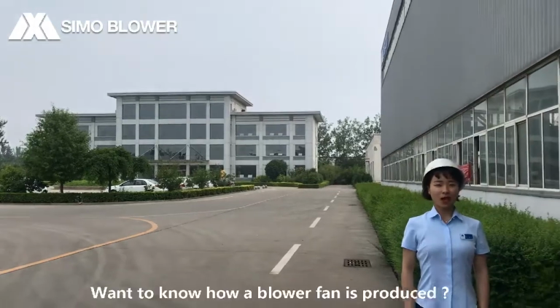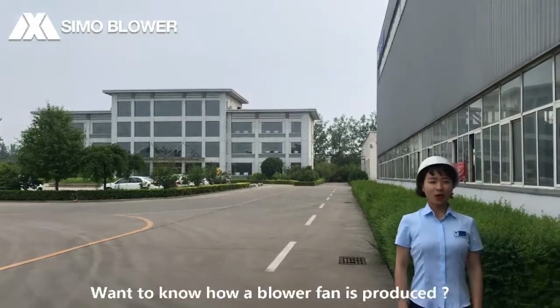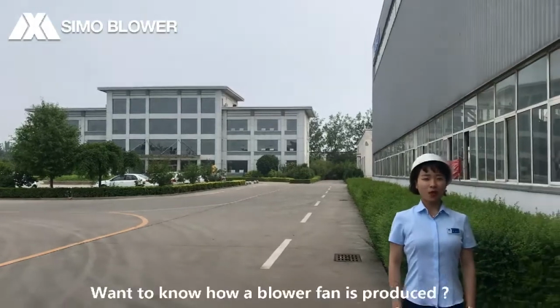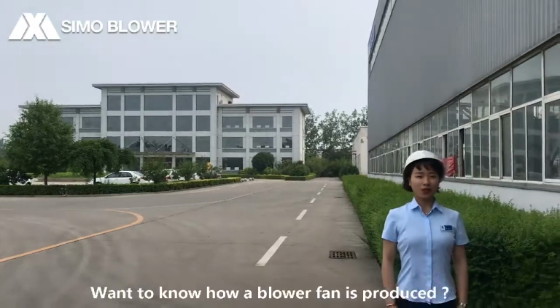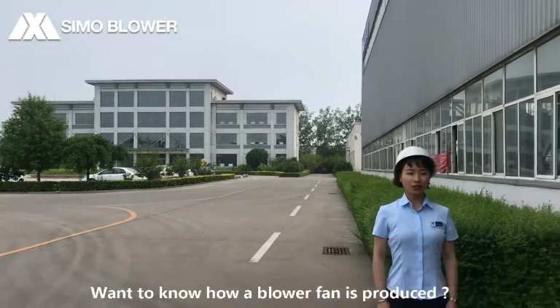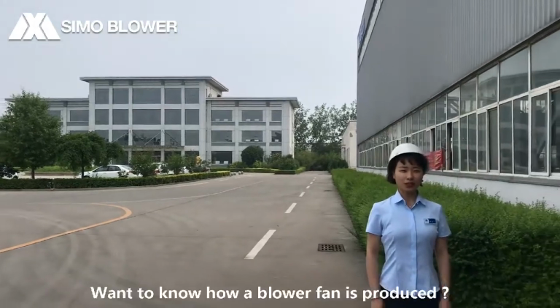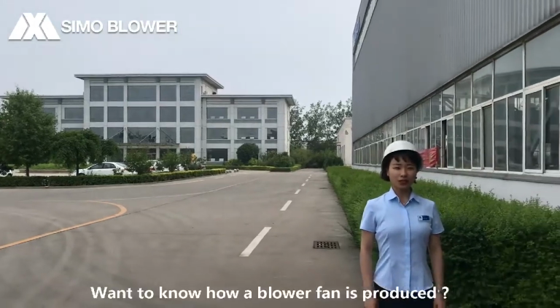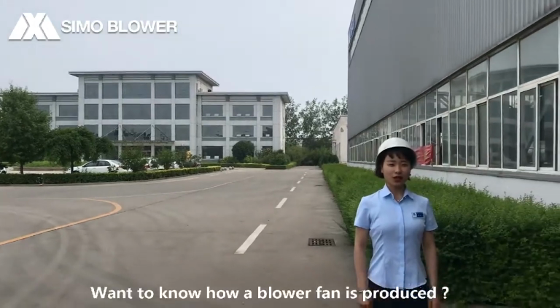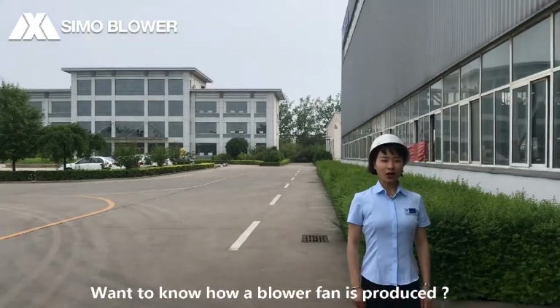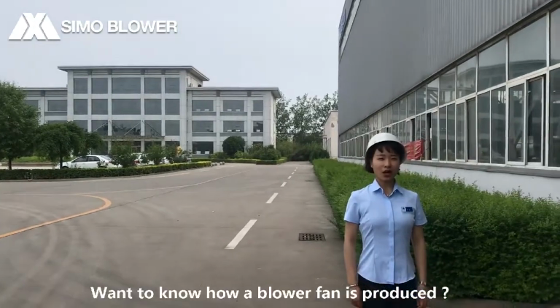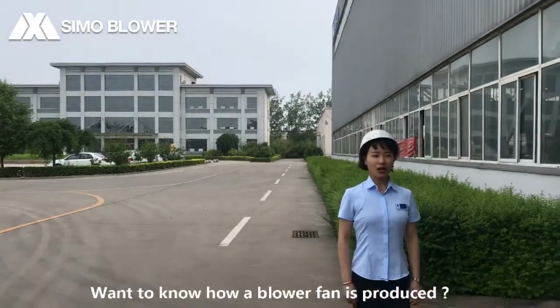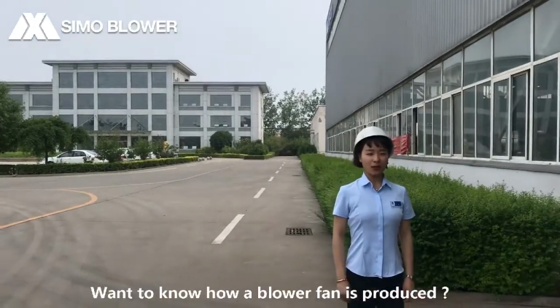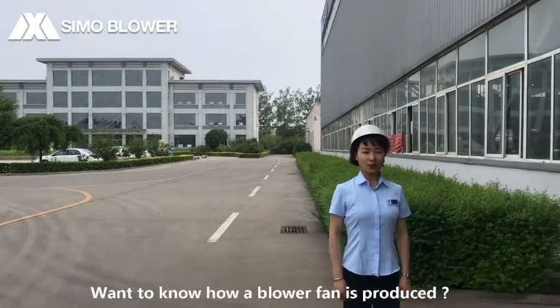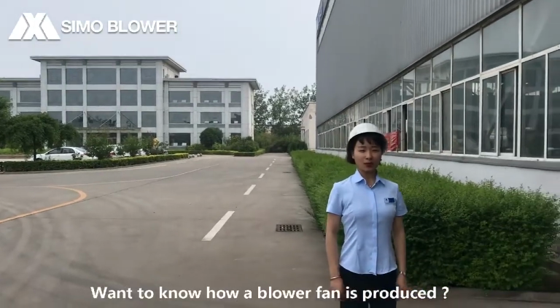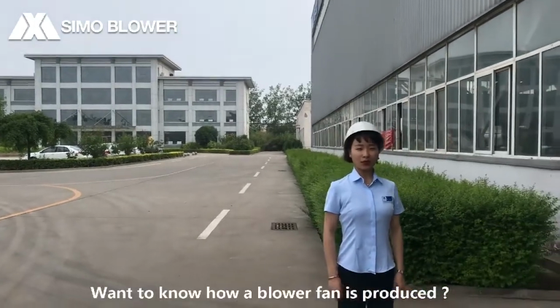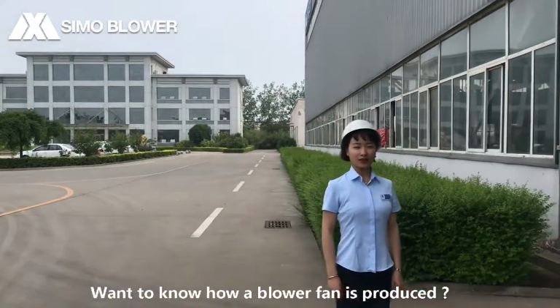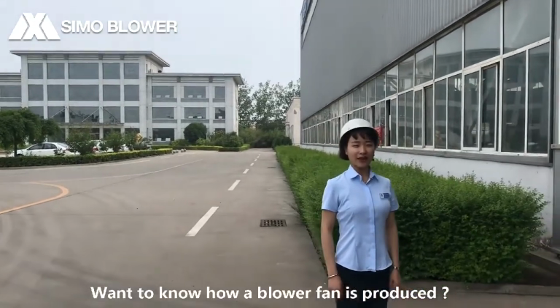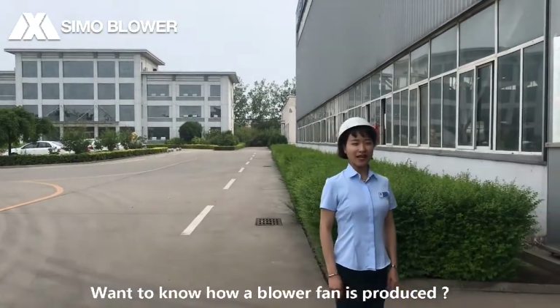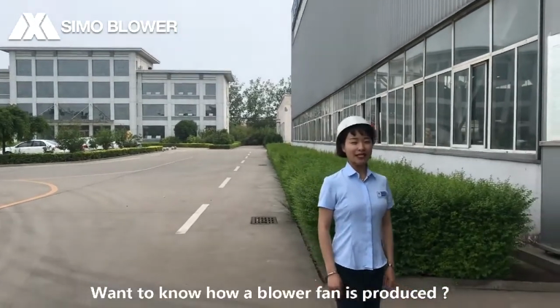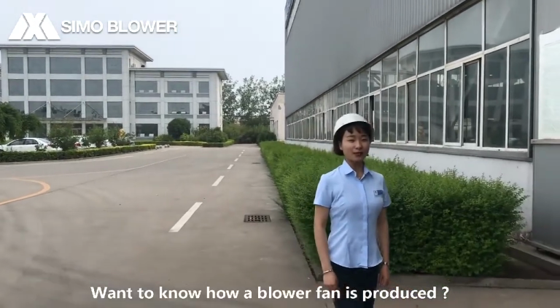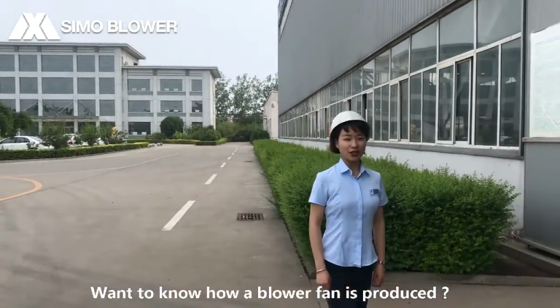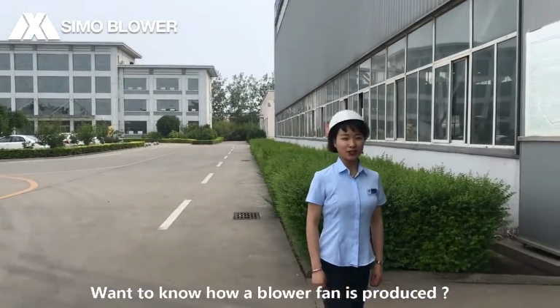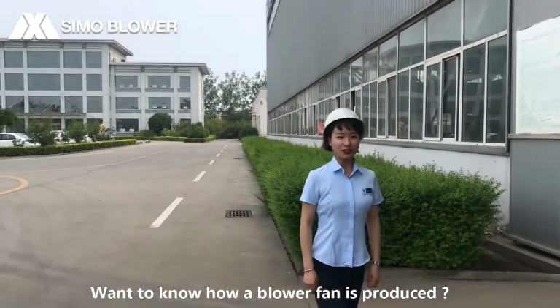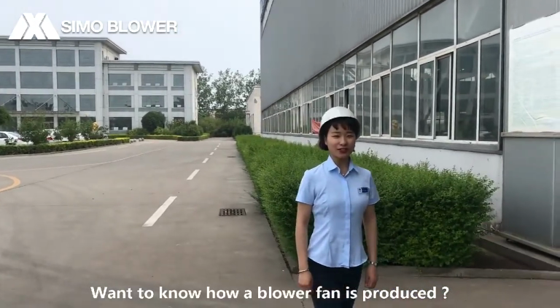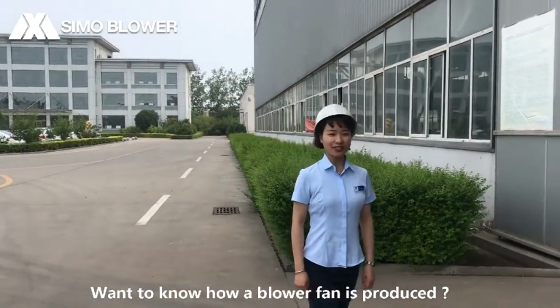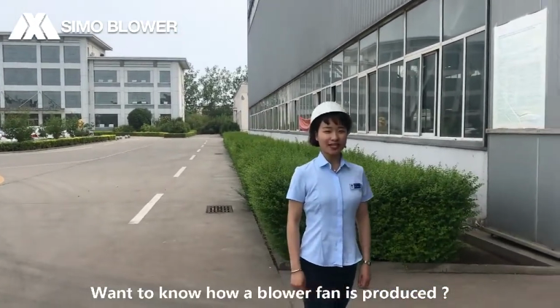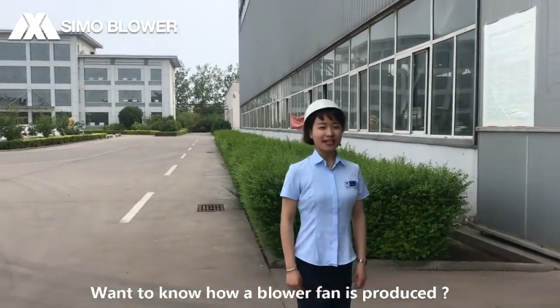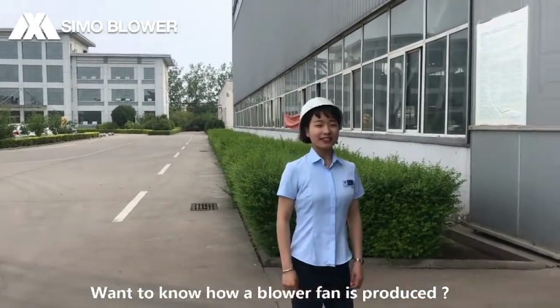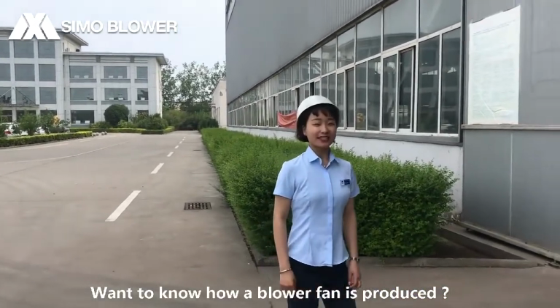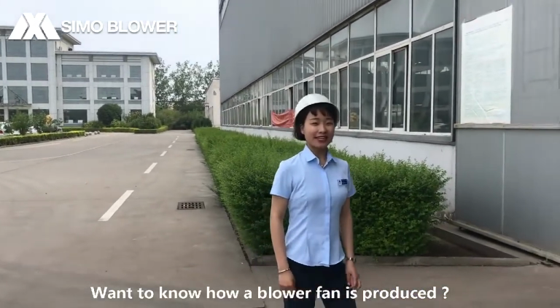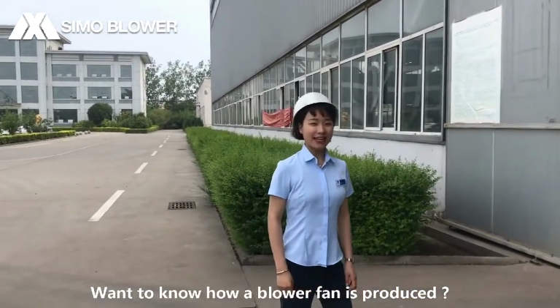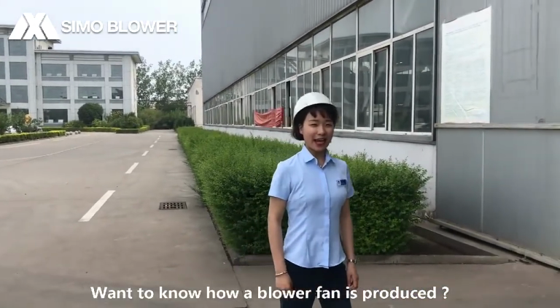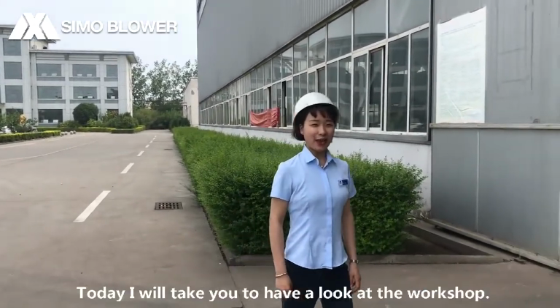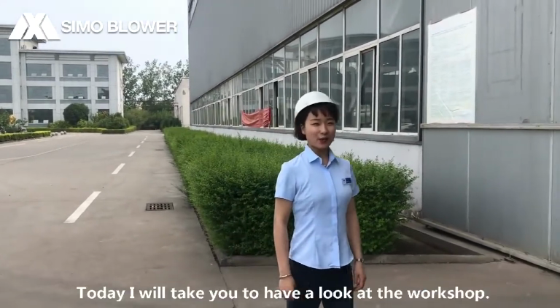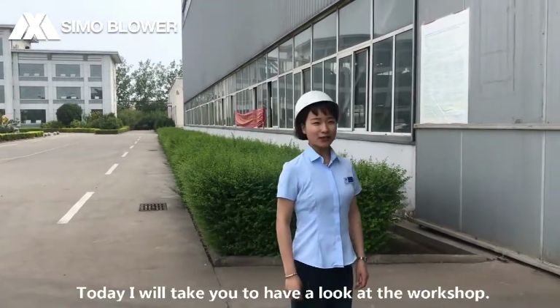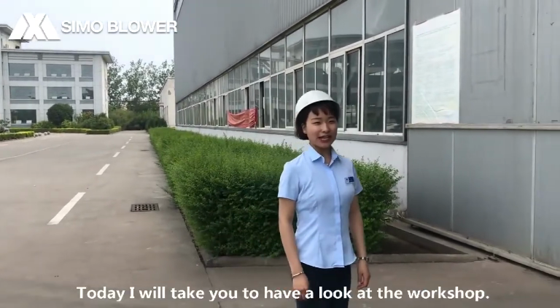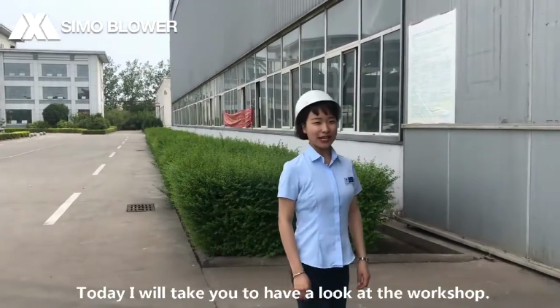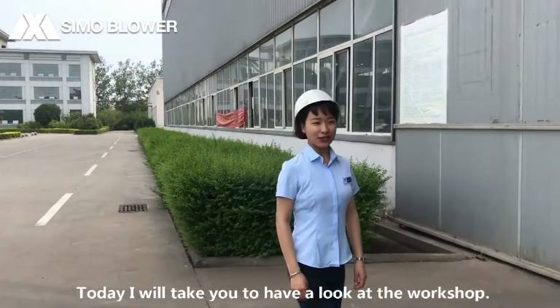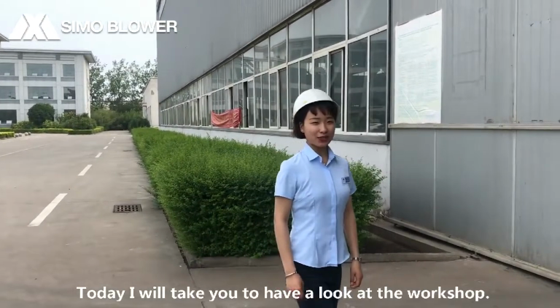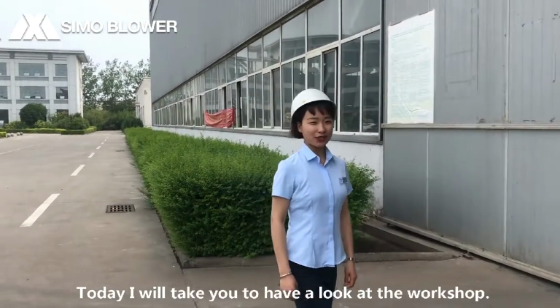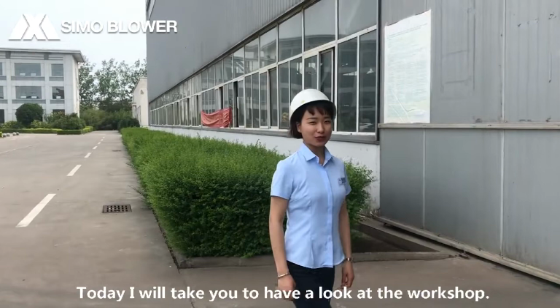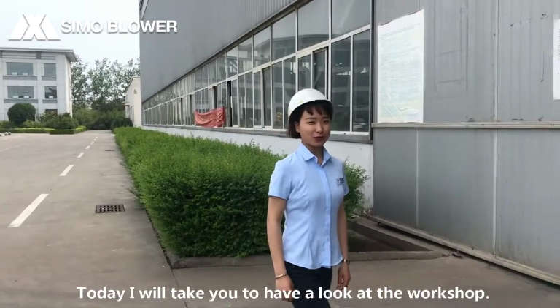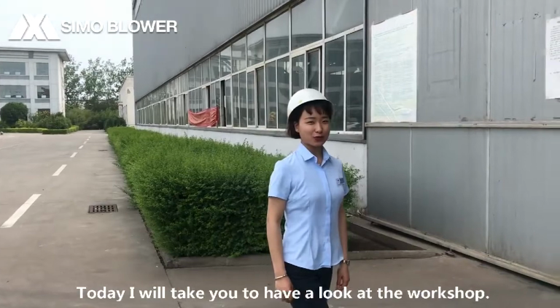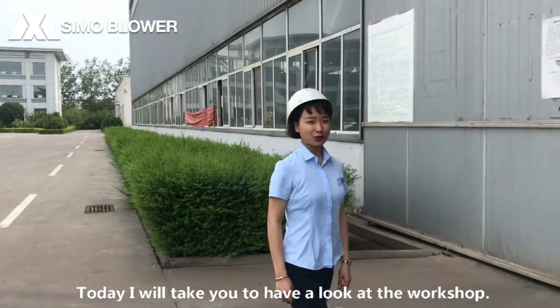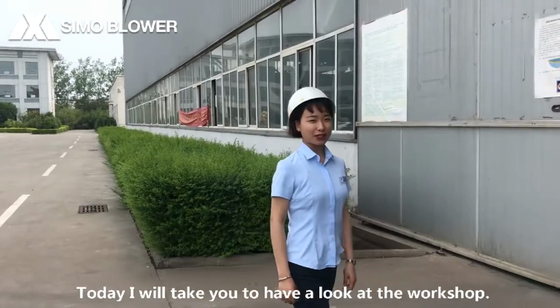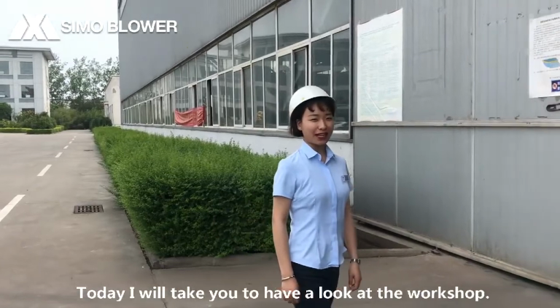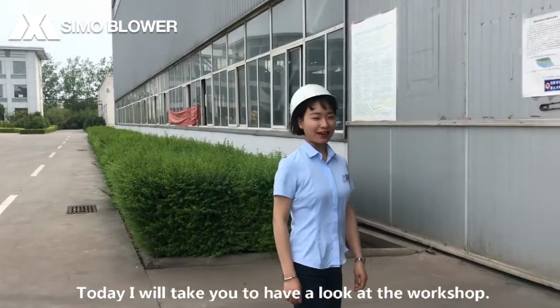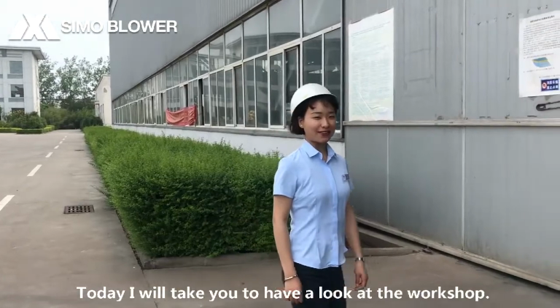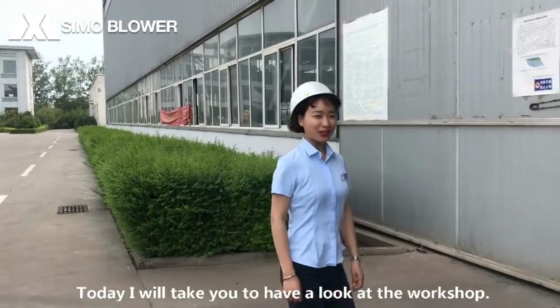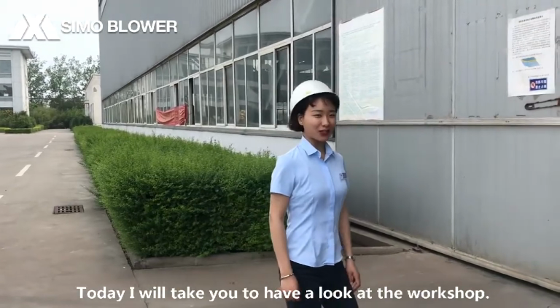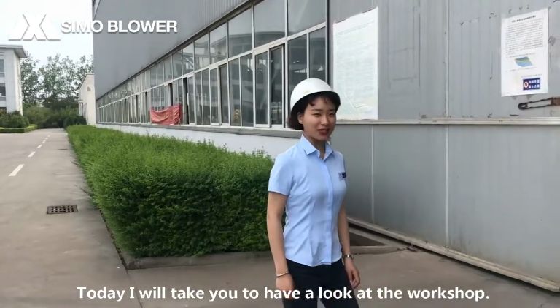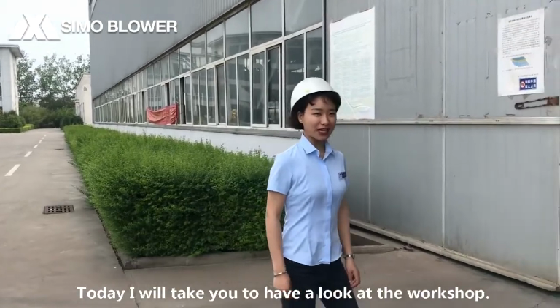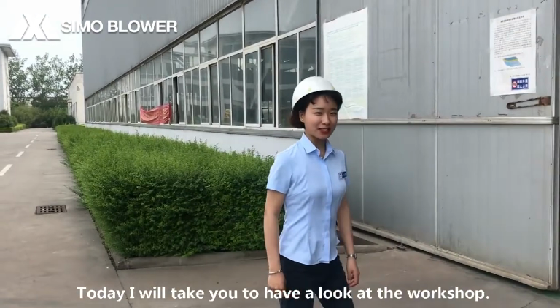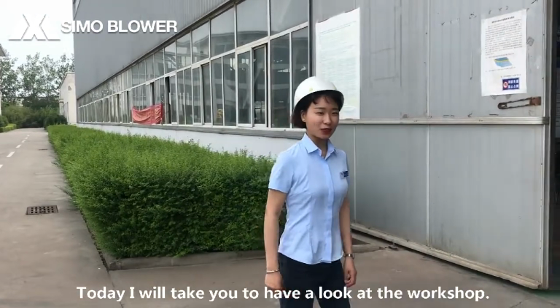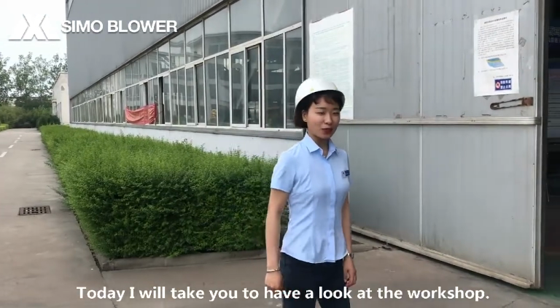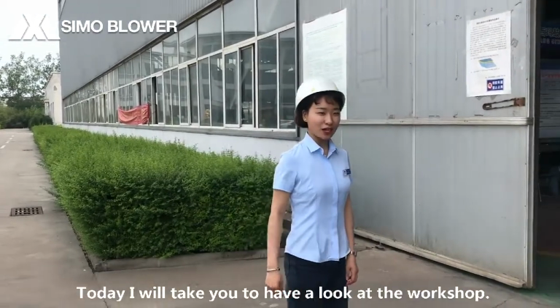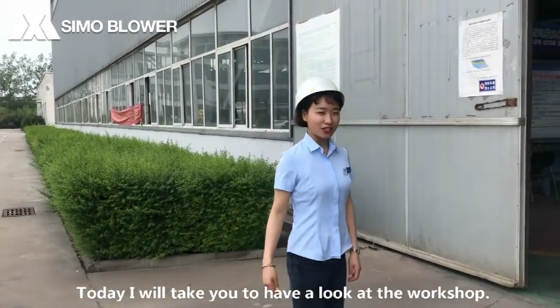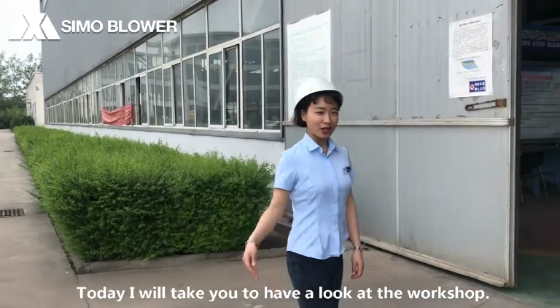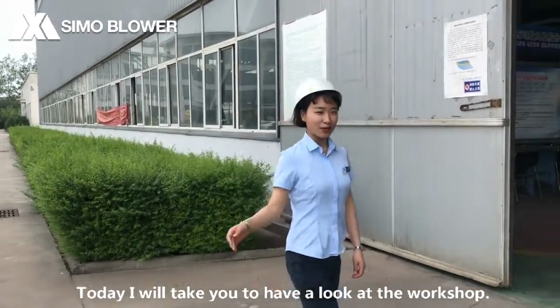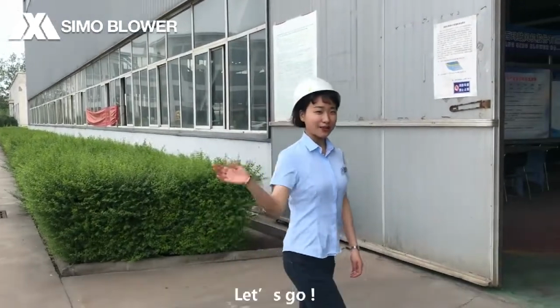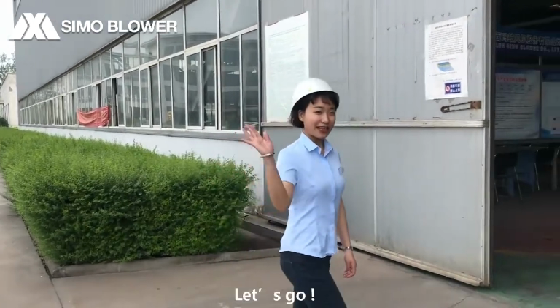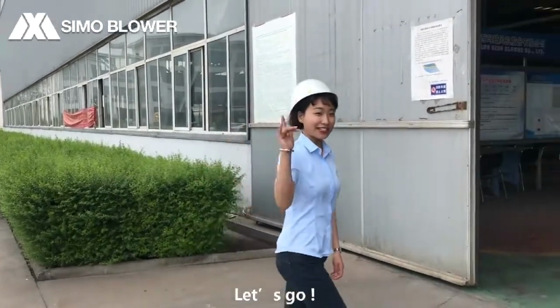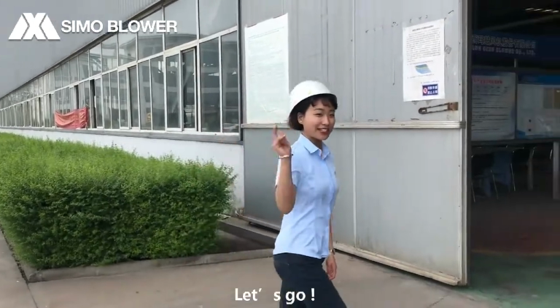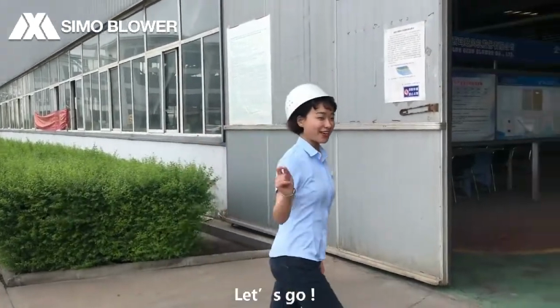Want to know how a blower fan is produced? Today I will take you to have a look at the workshop. Let's go!